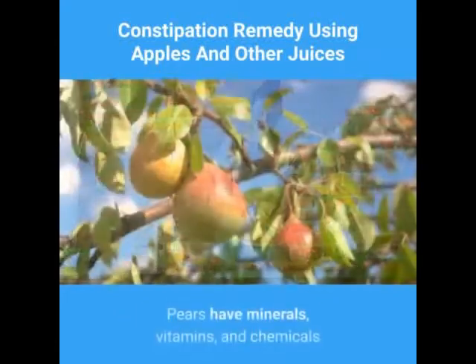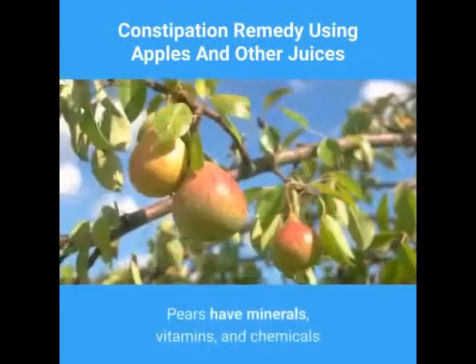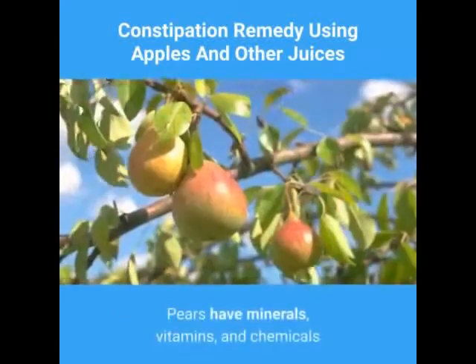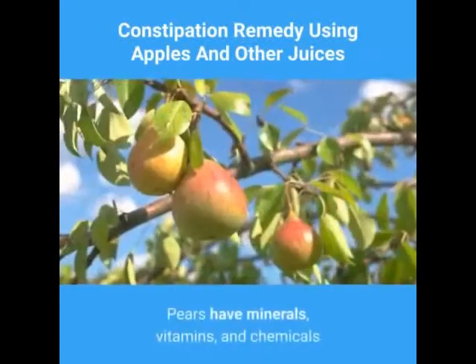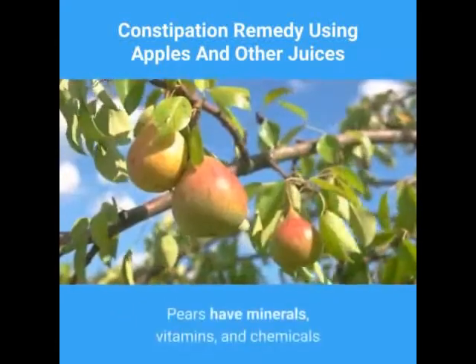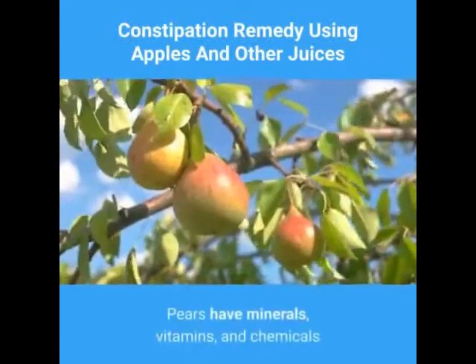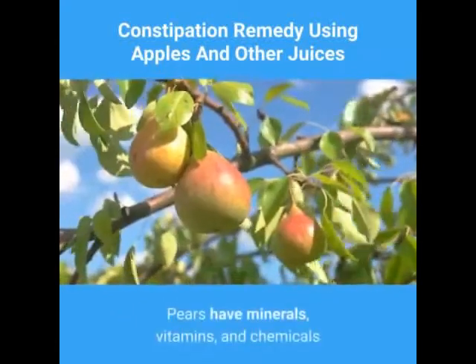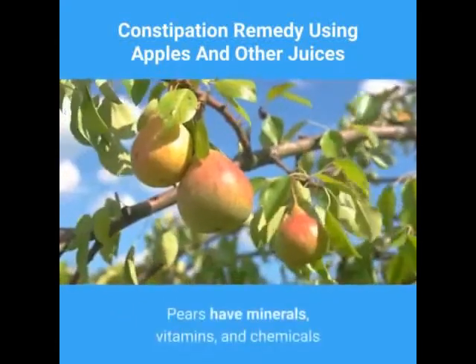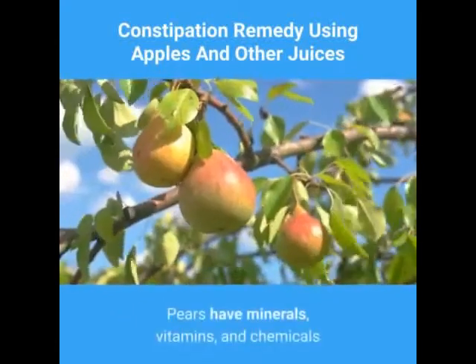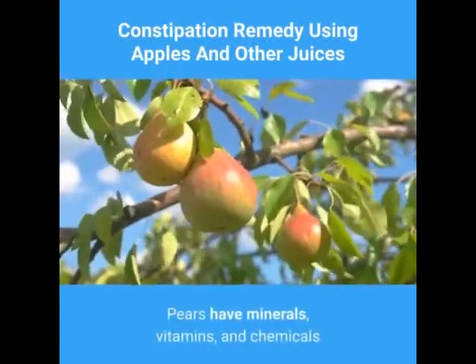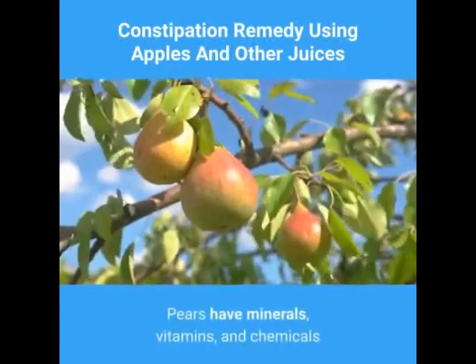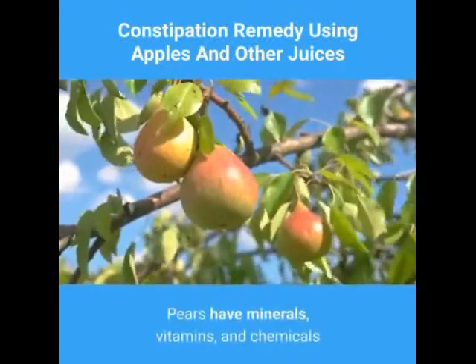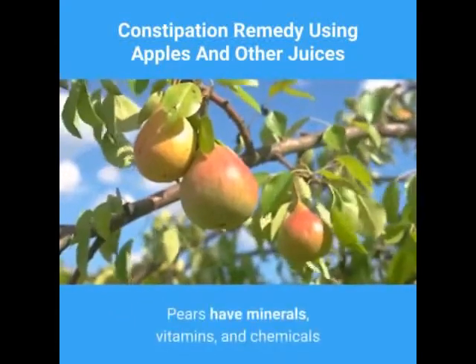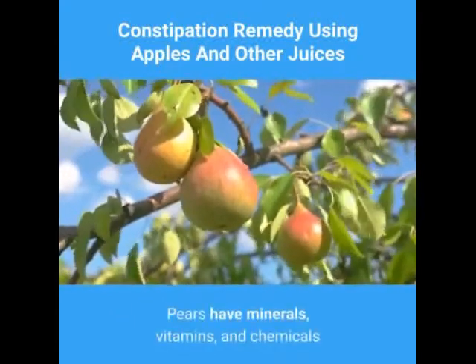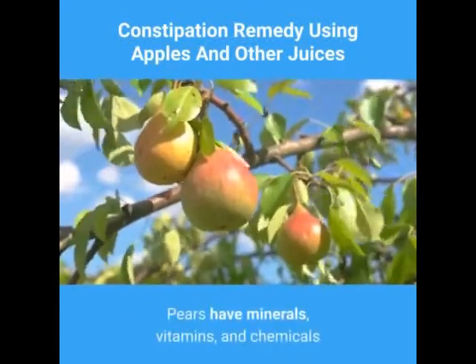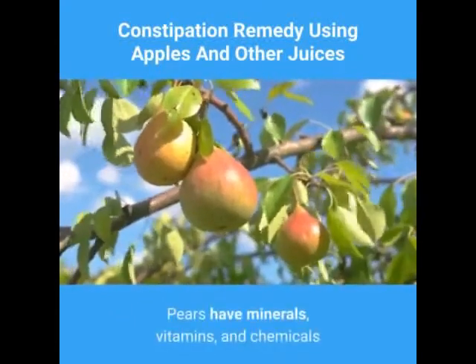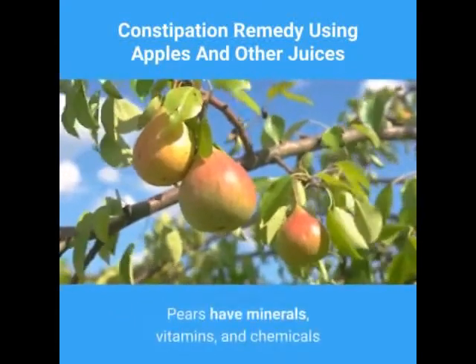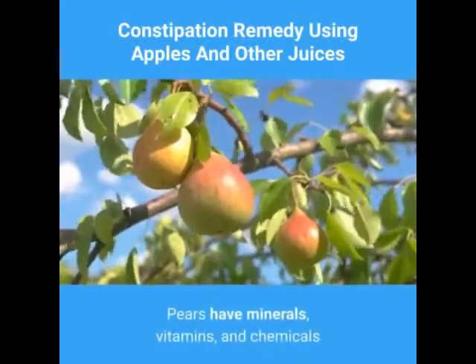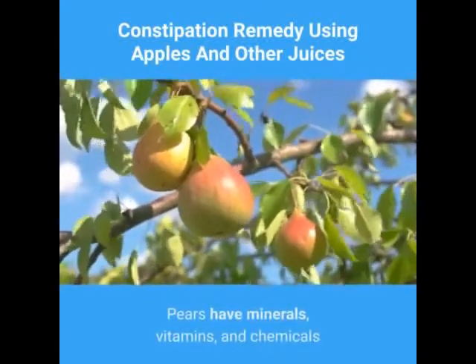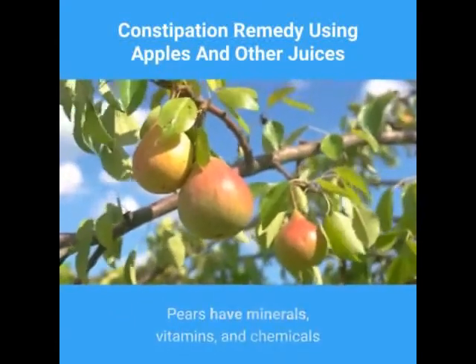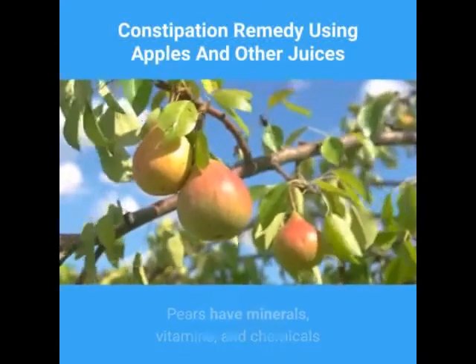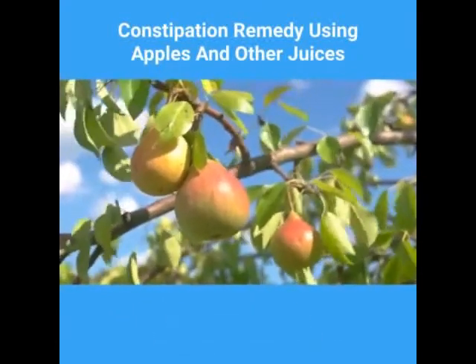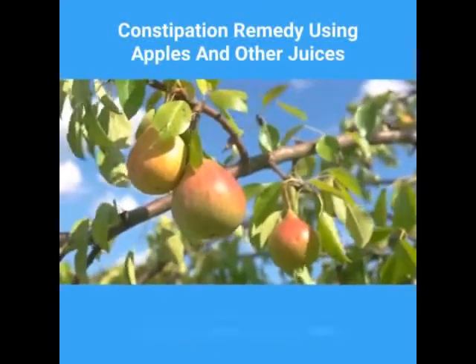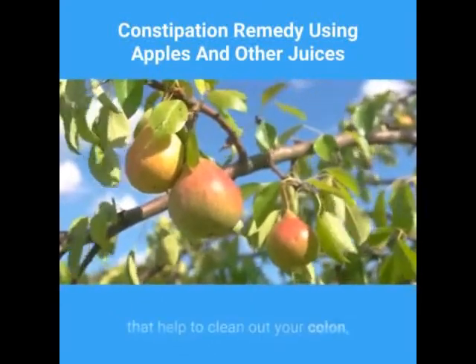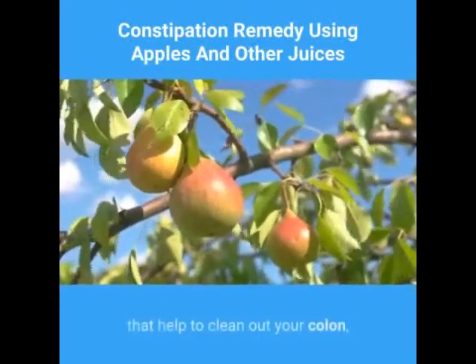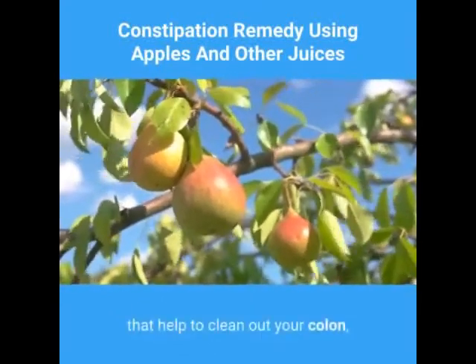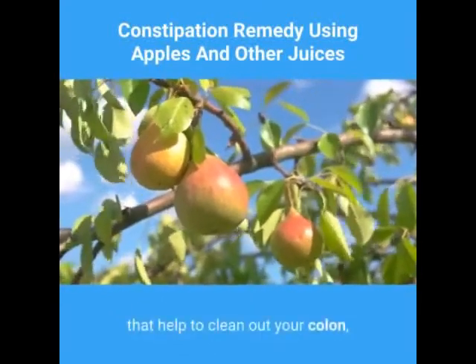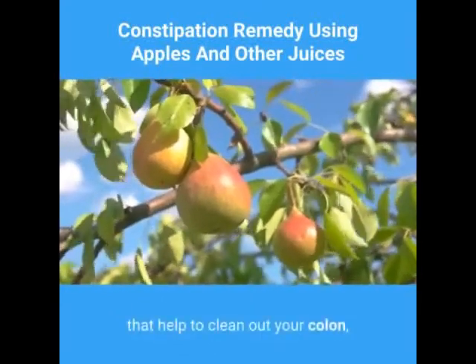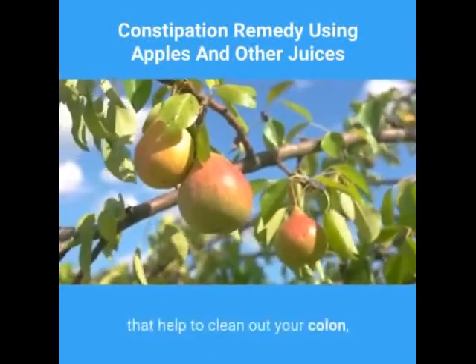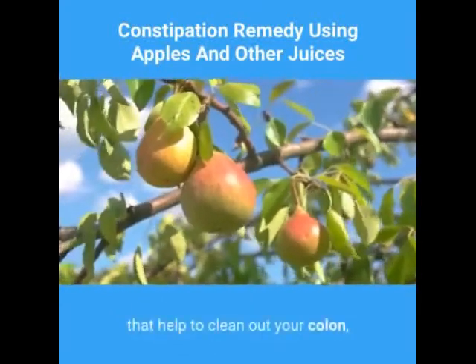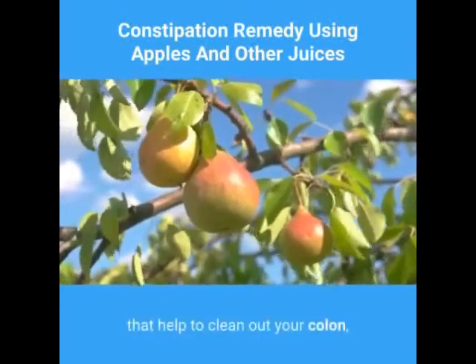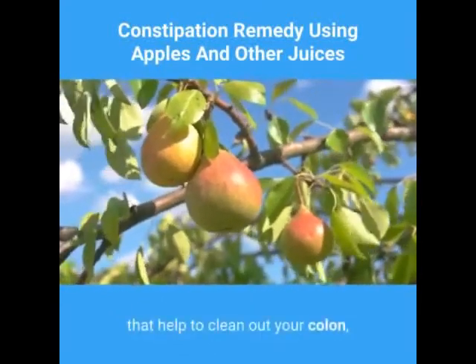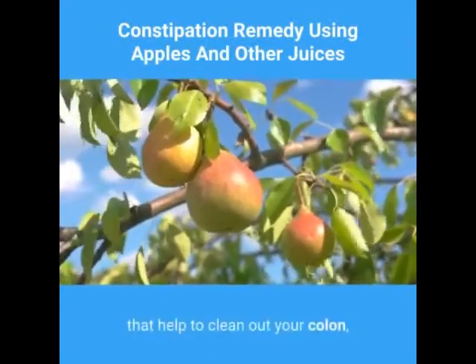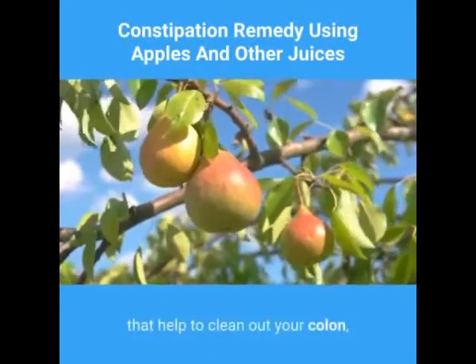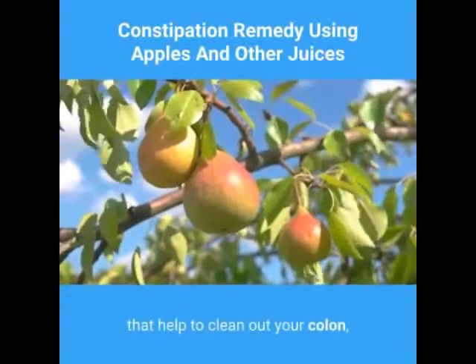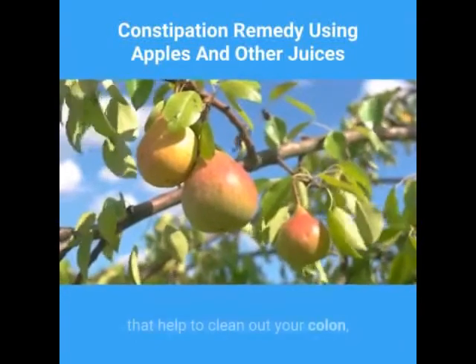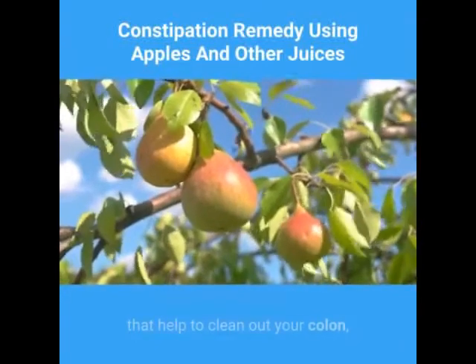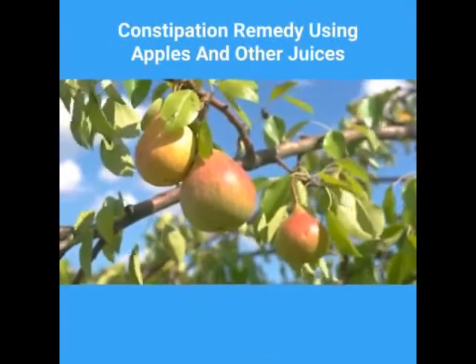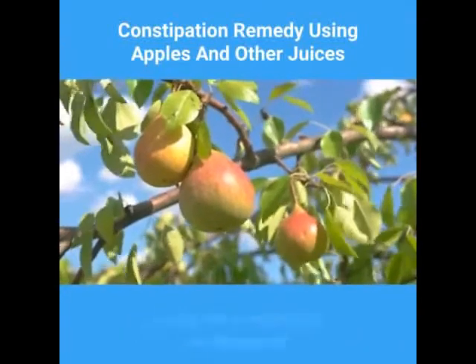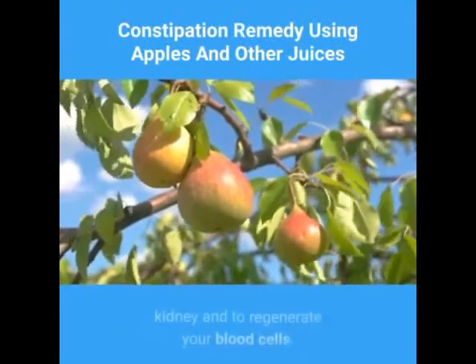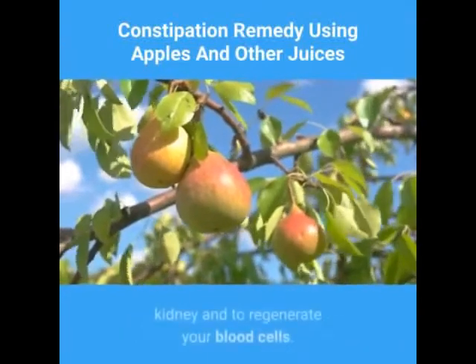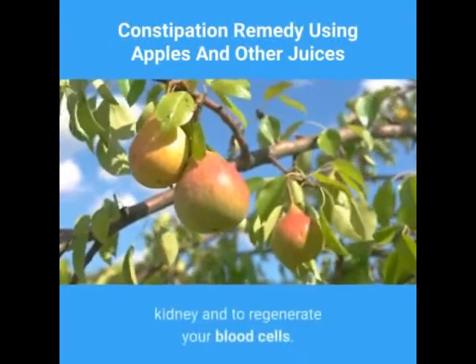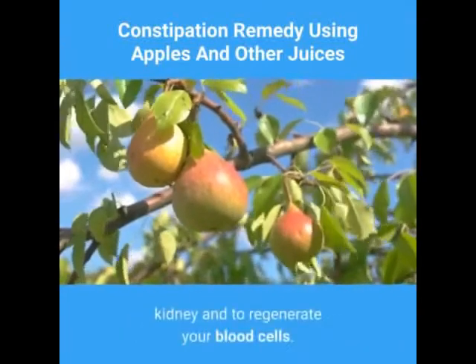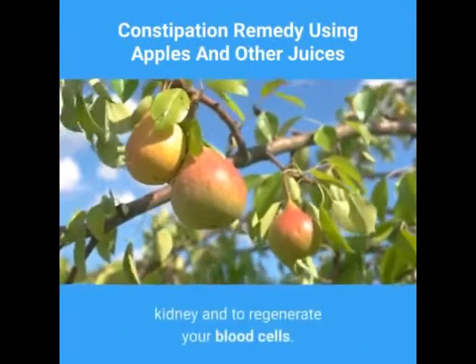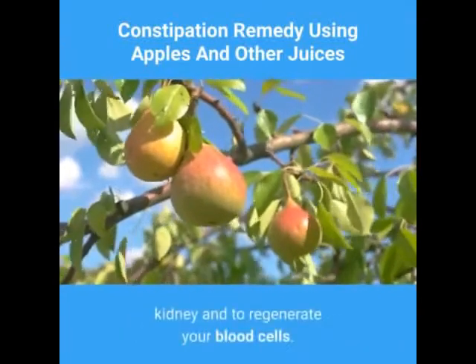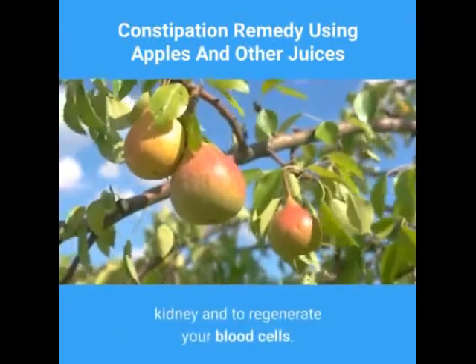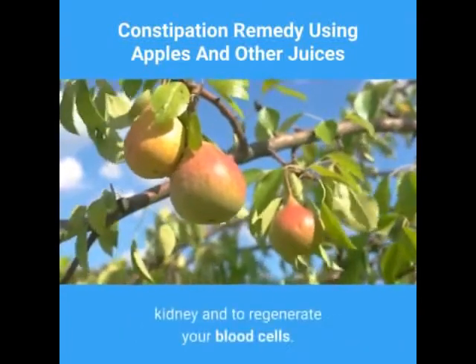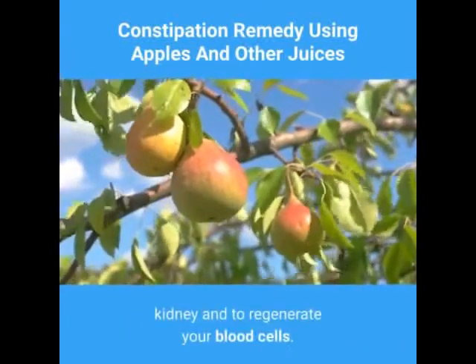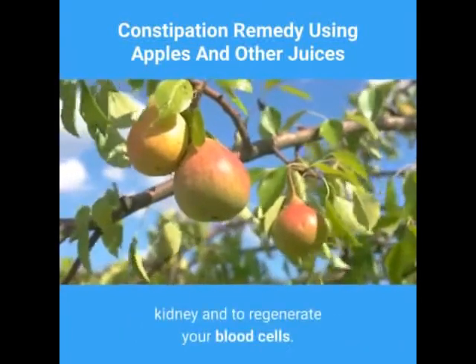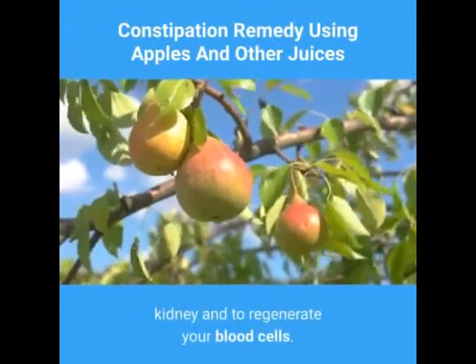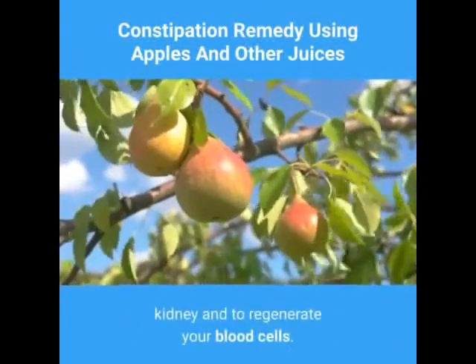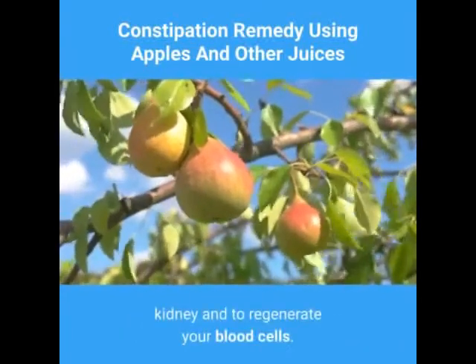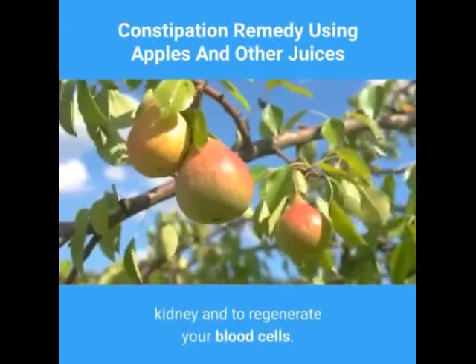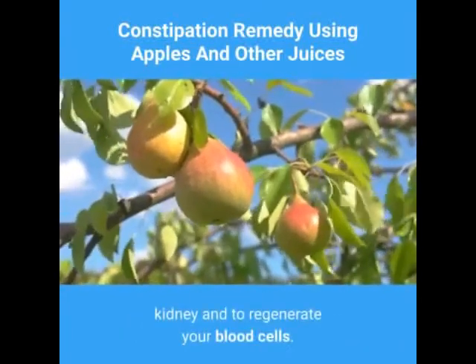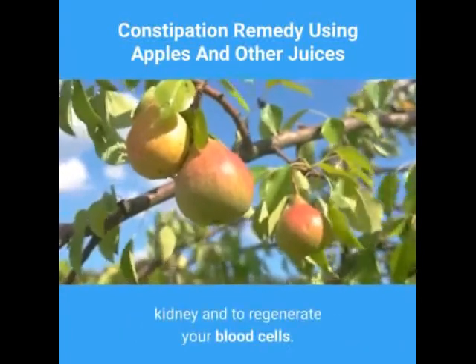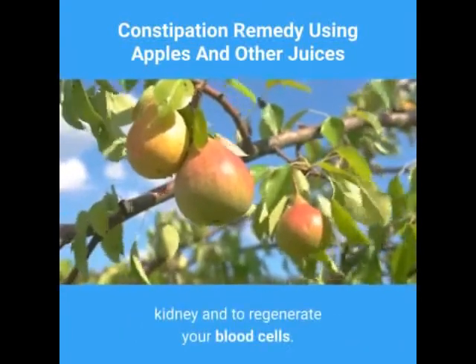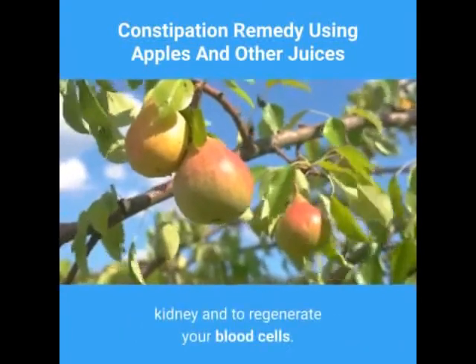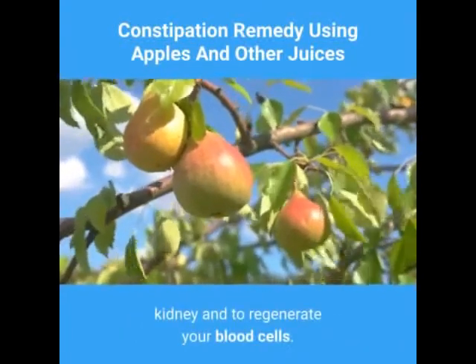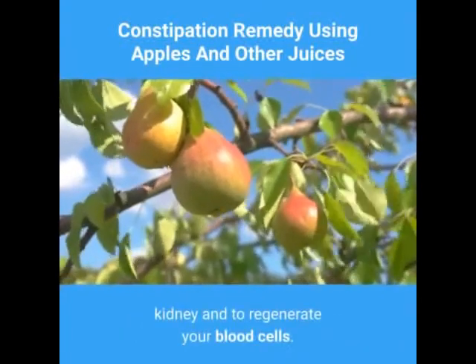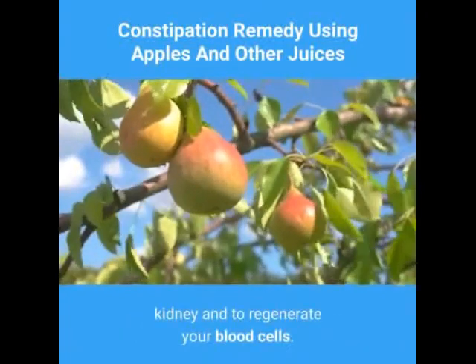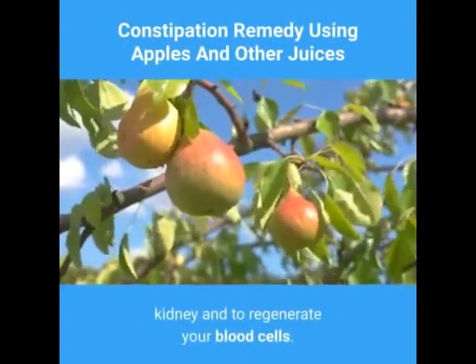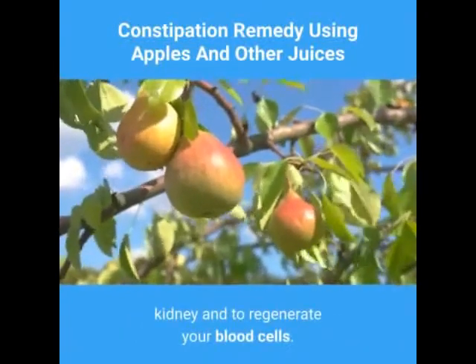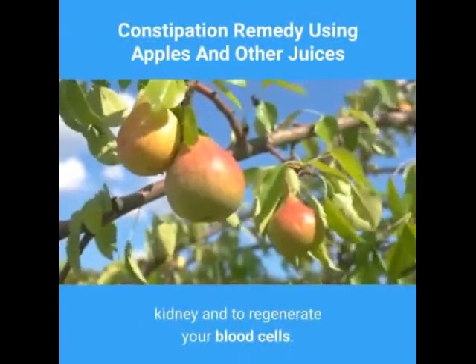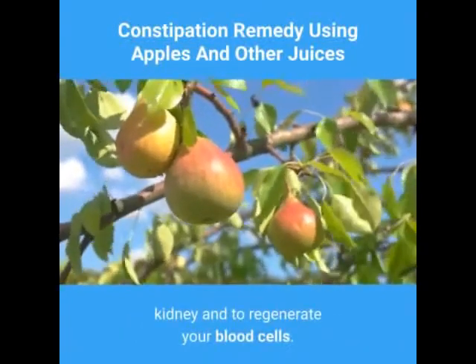Pears have minerals, vitamins, and chemicals that help to clean out your colon and kidney, and to regenerate your blood cells.